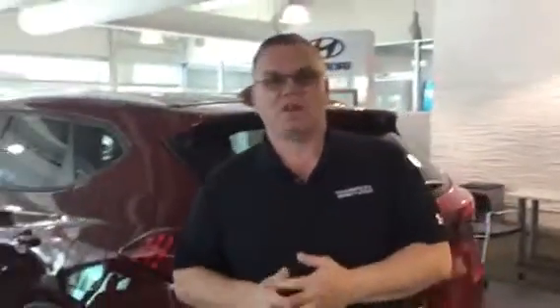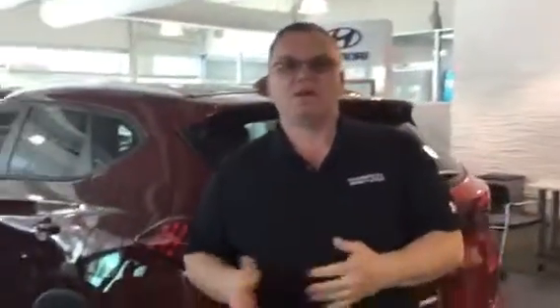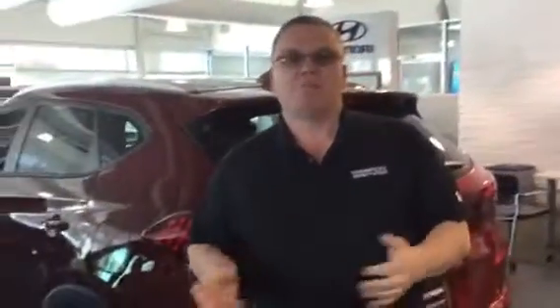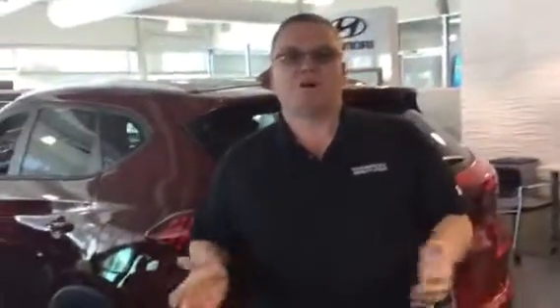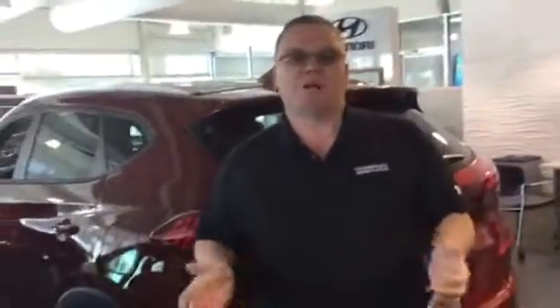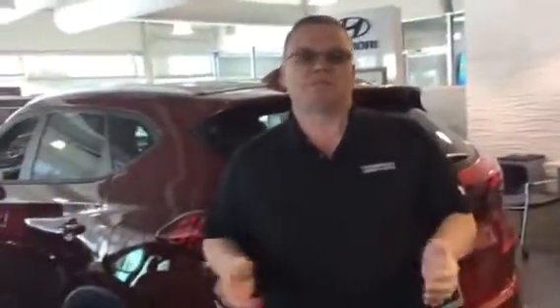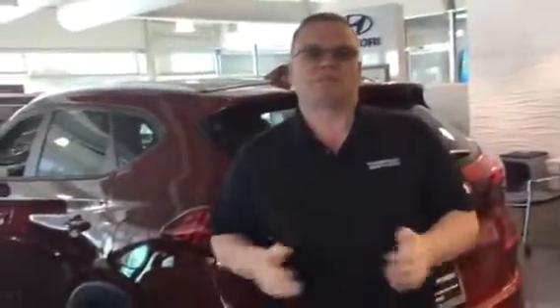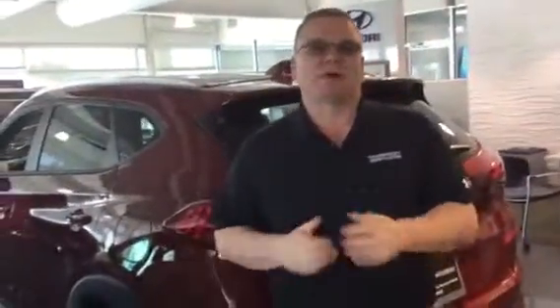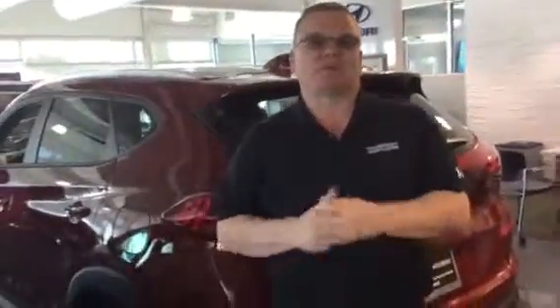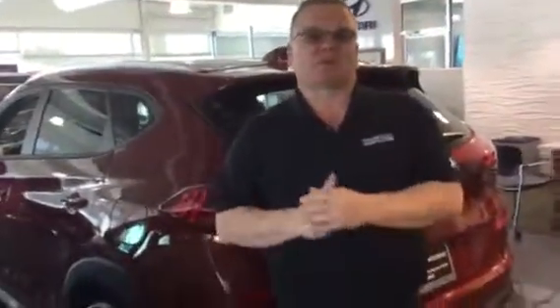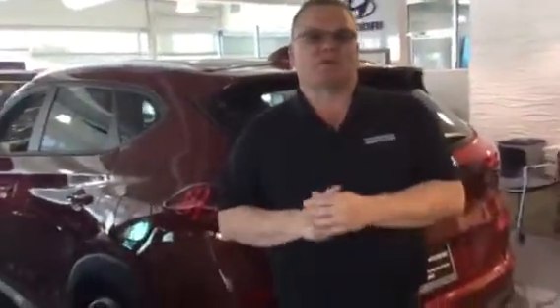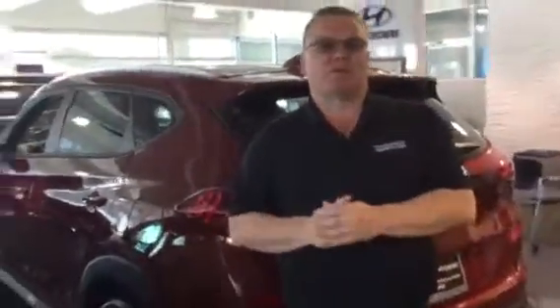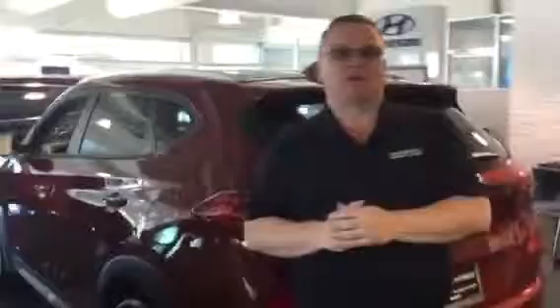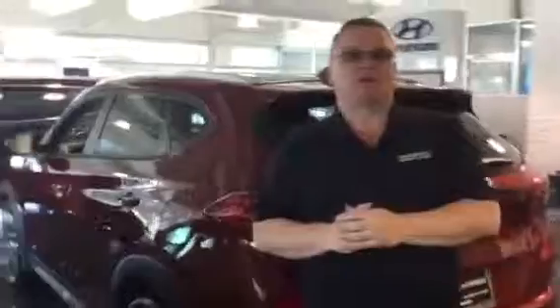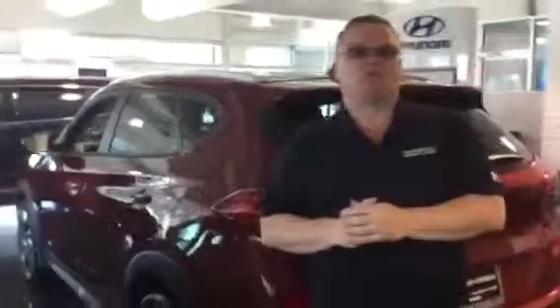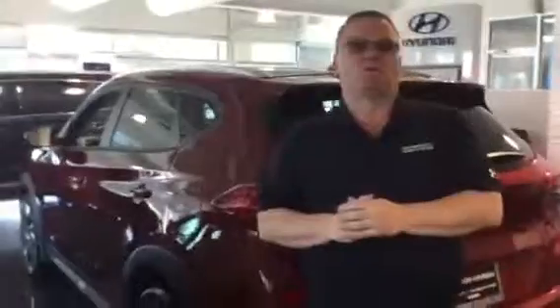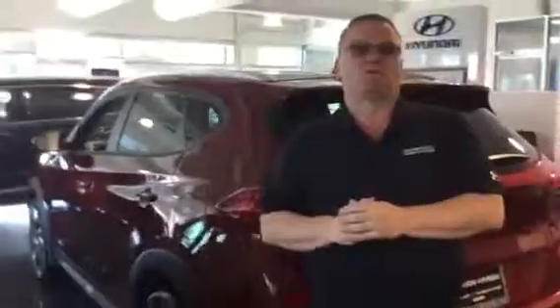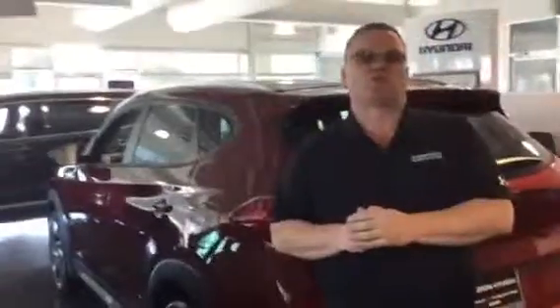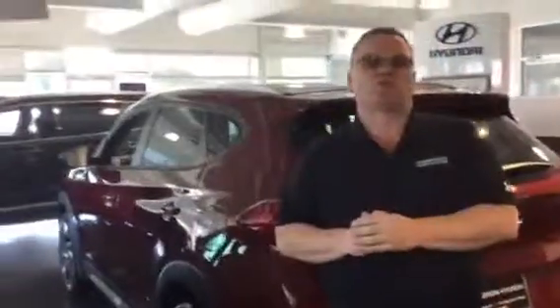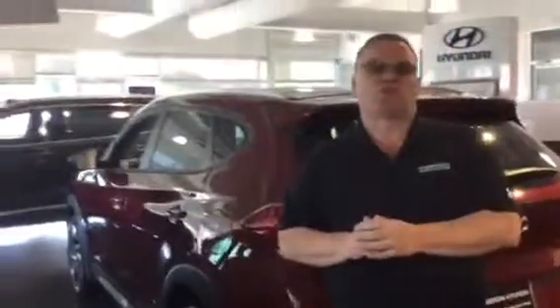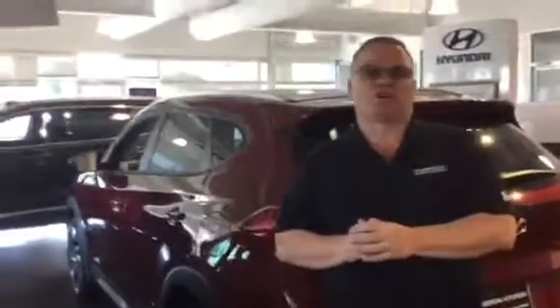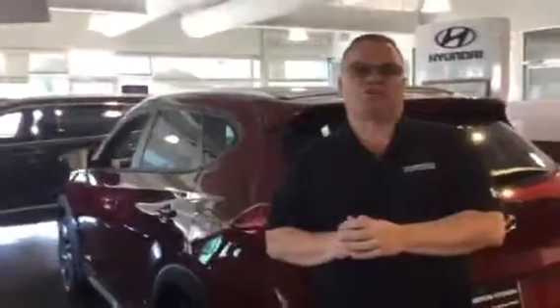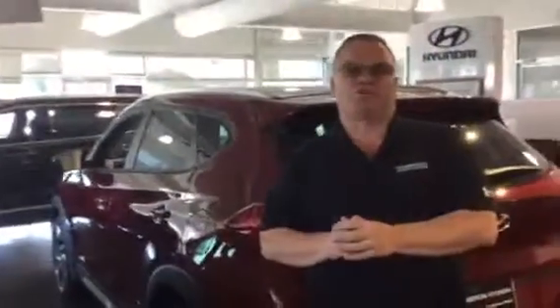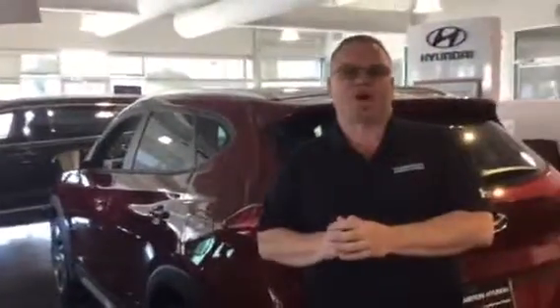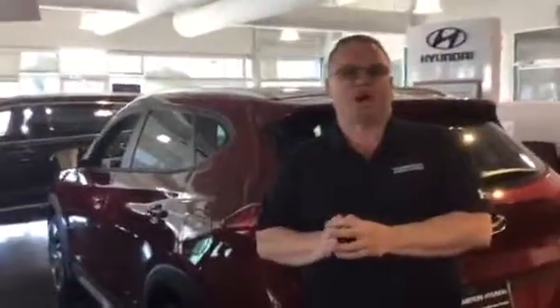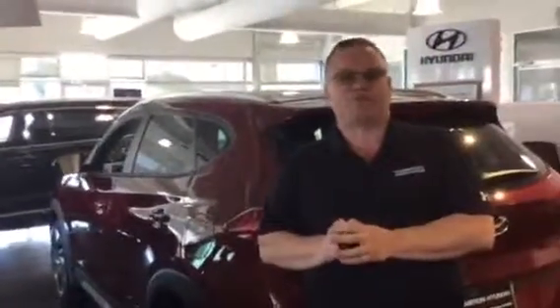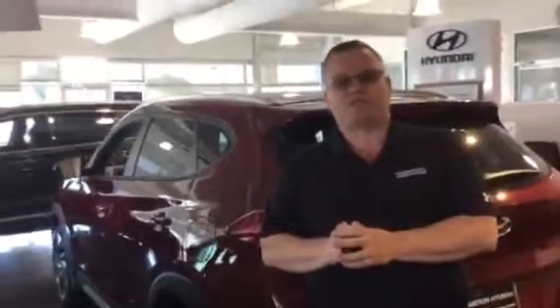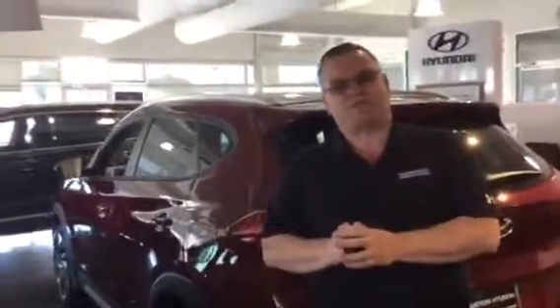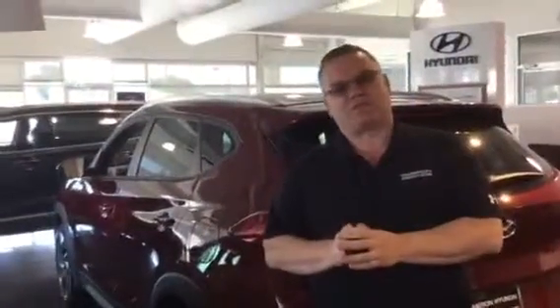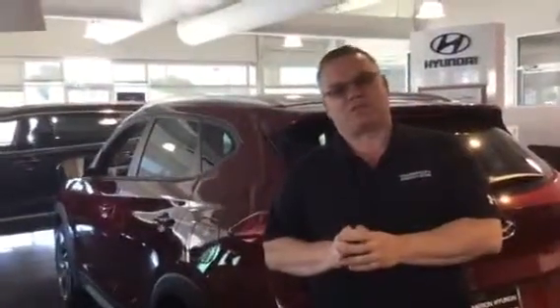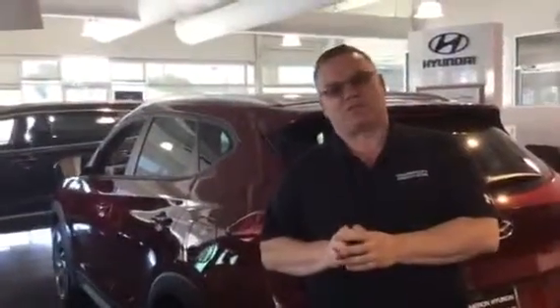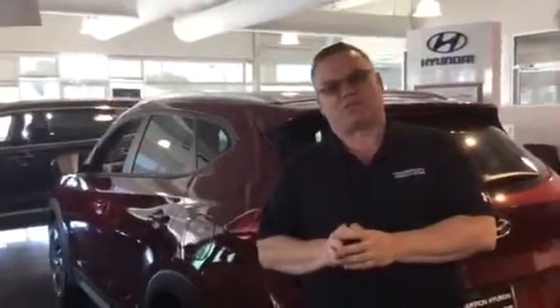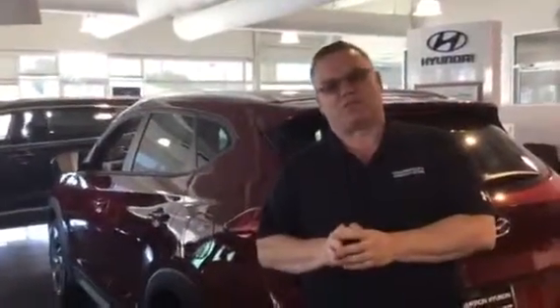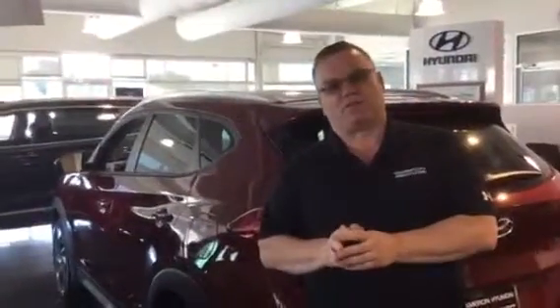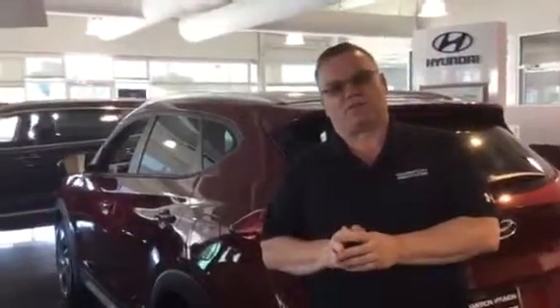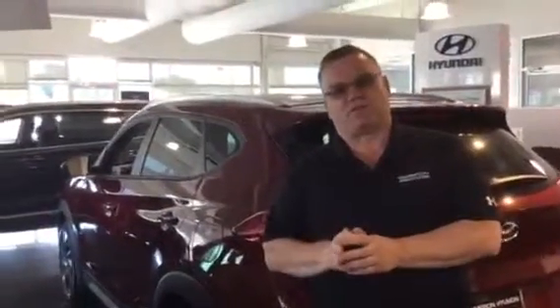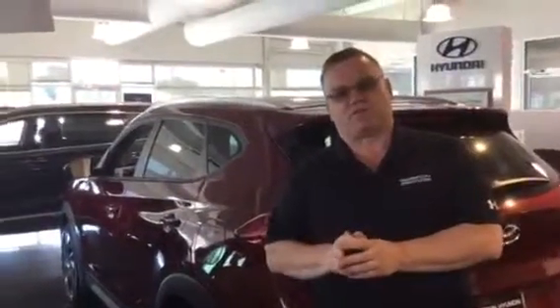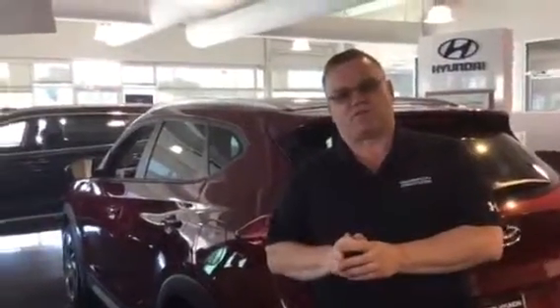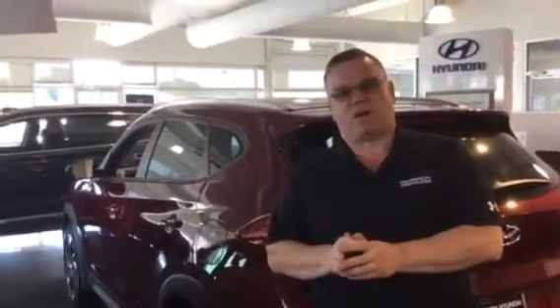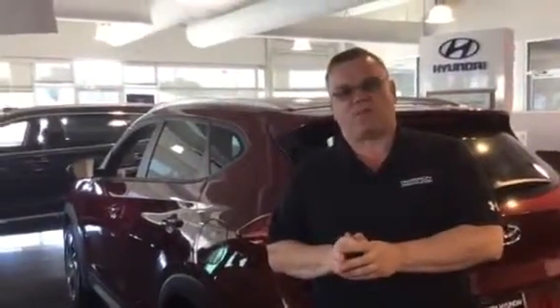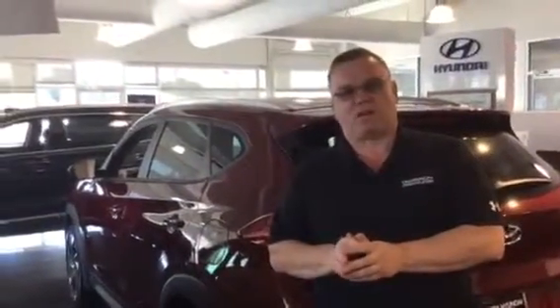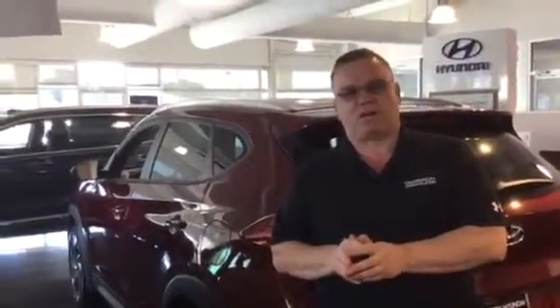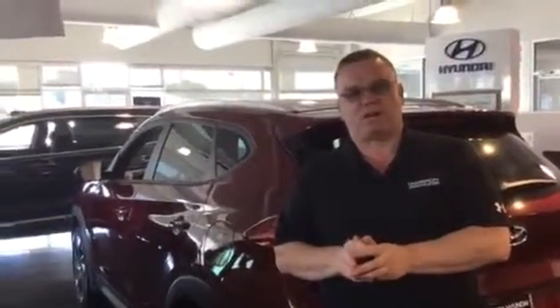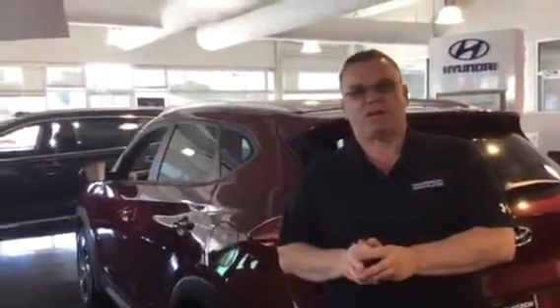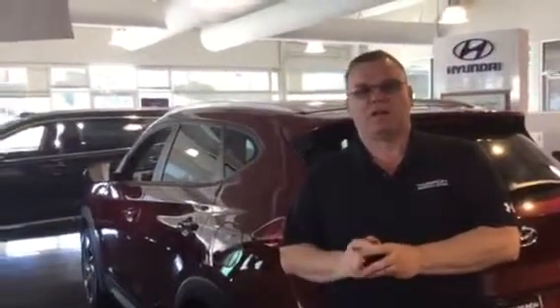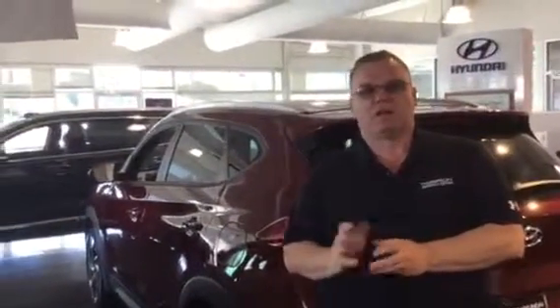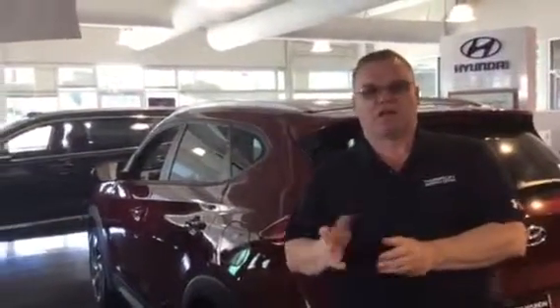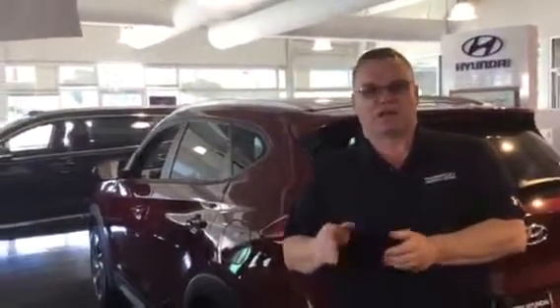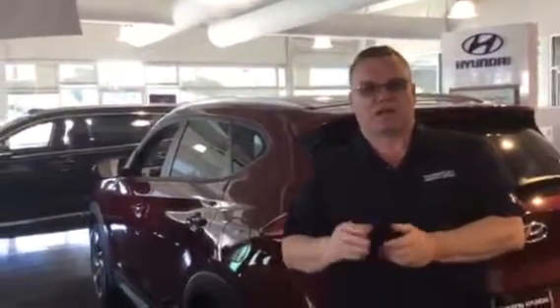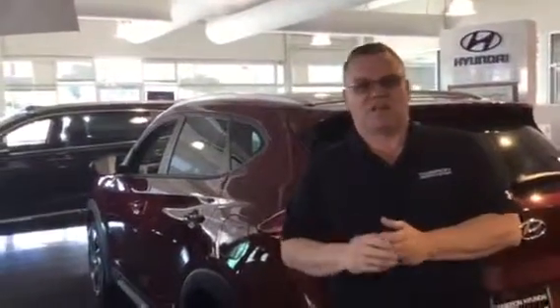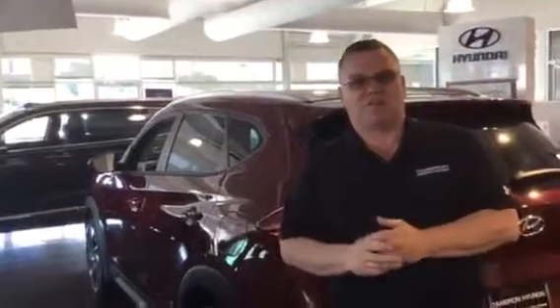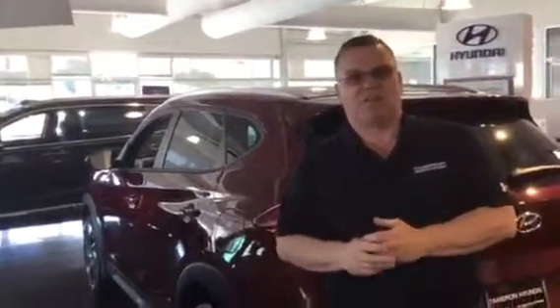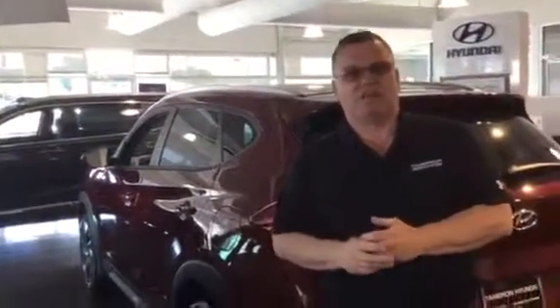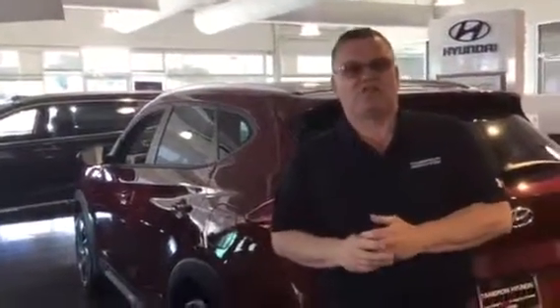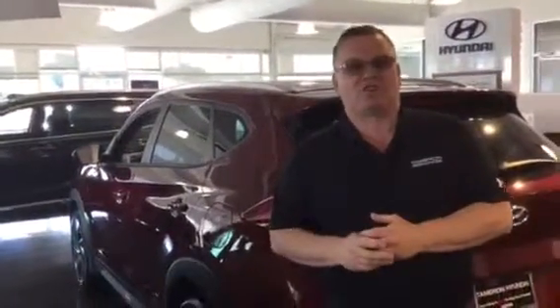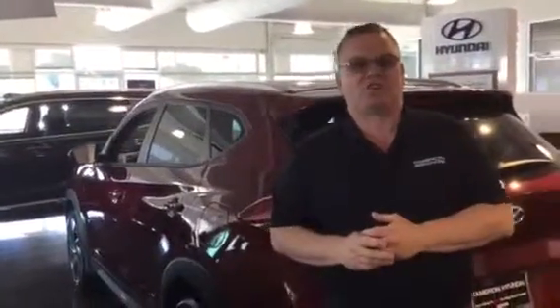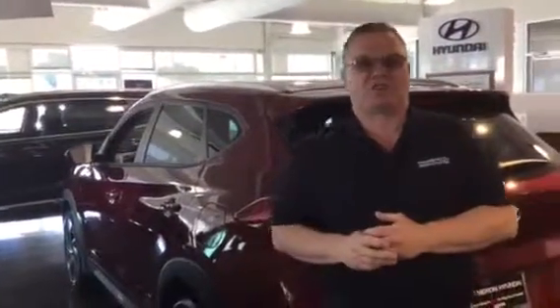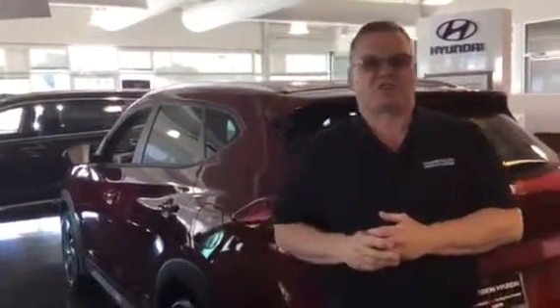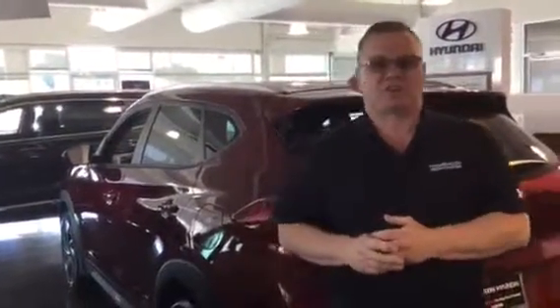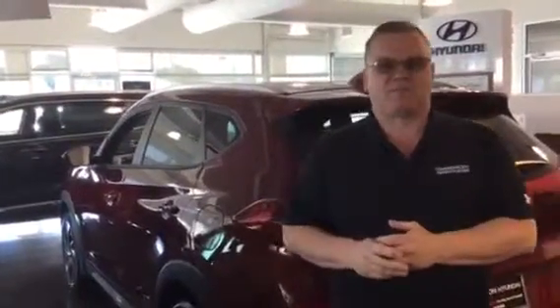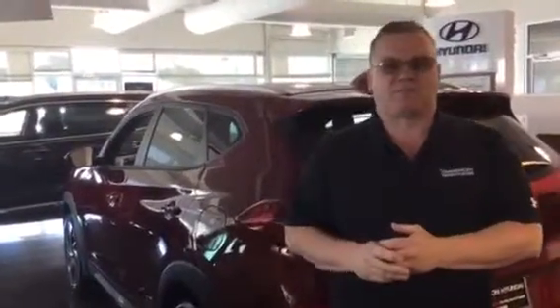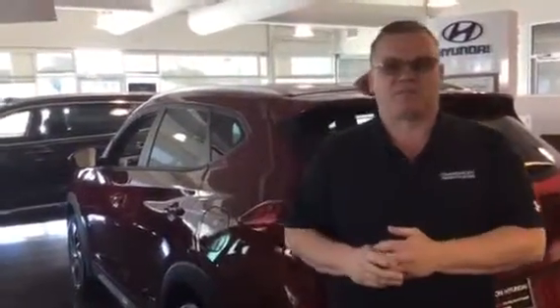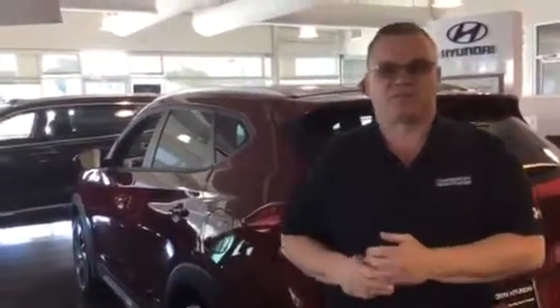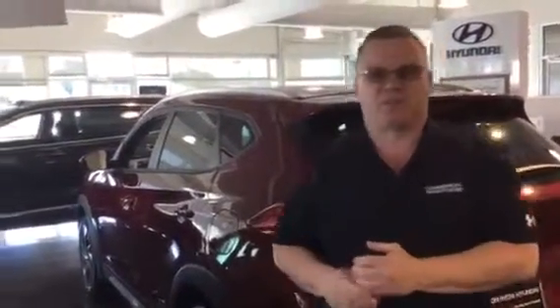My name's Mark, so give me a call at 205-720-6581. You're going to love the way you're treated here at Tamron Honda.